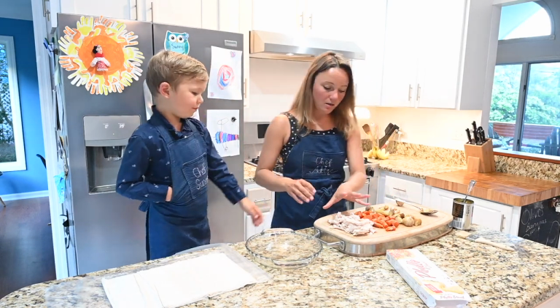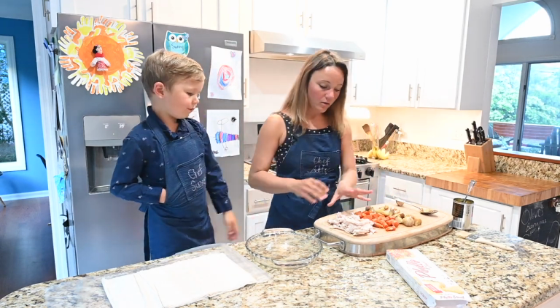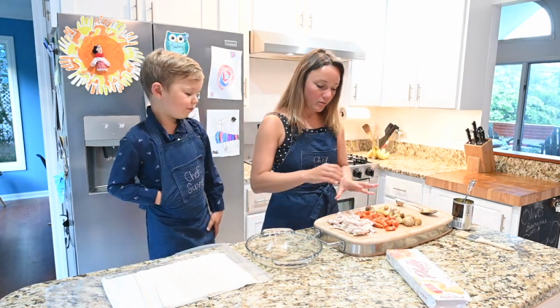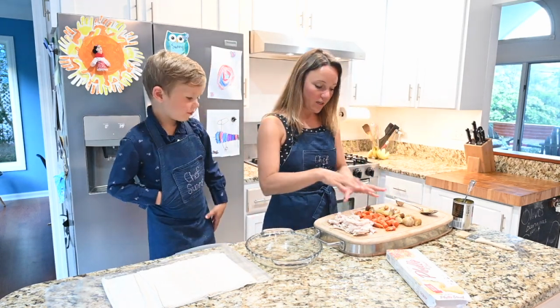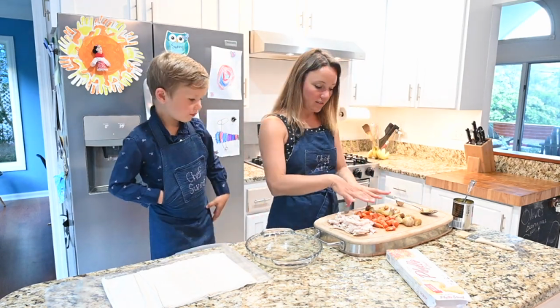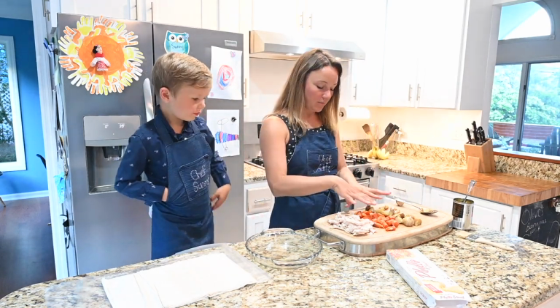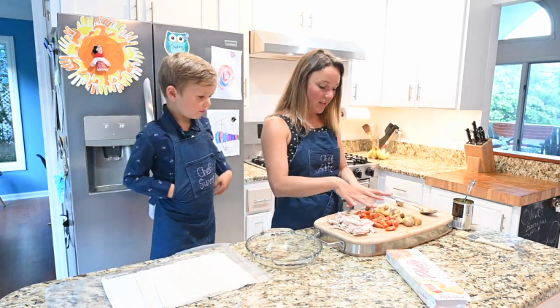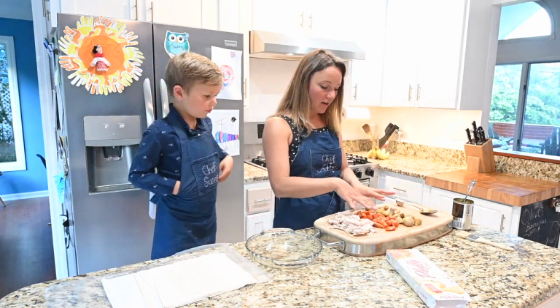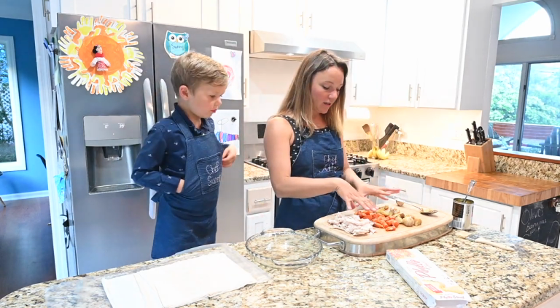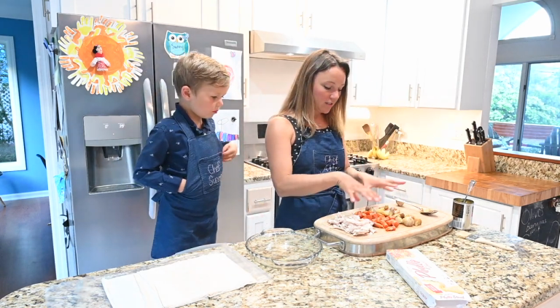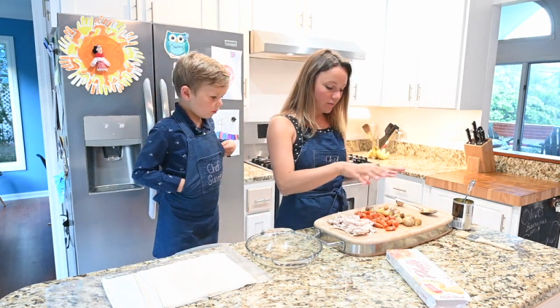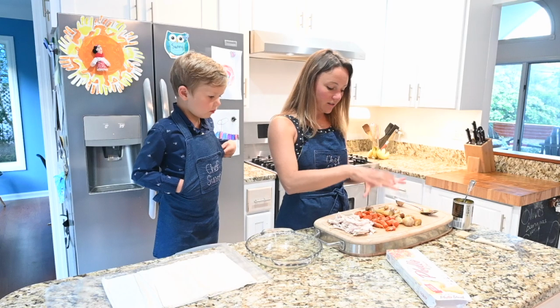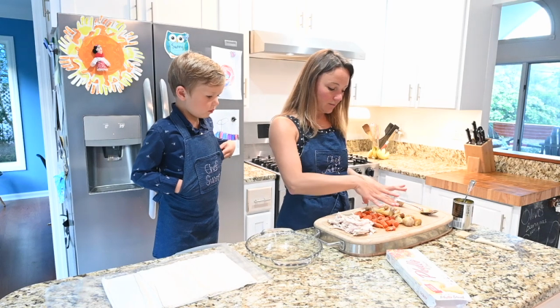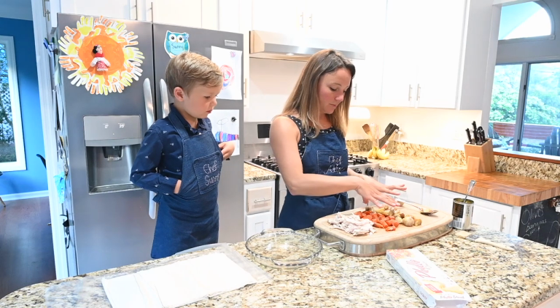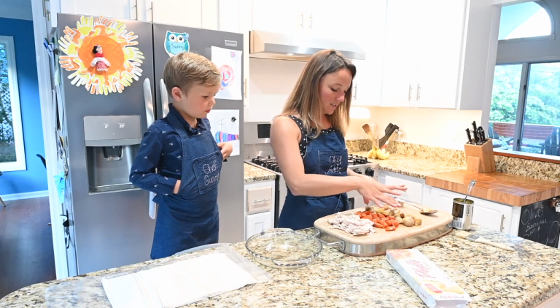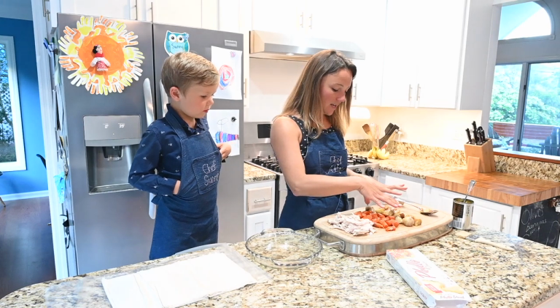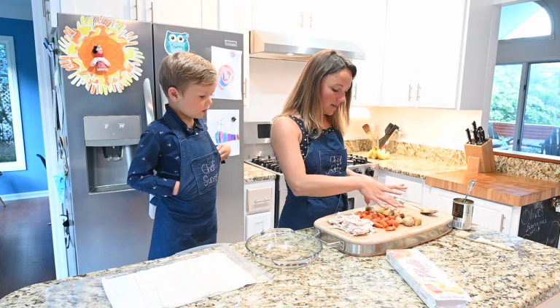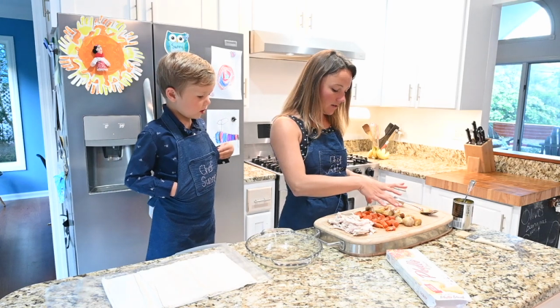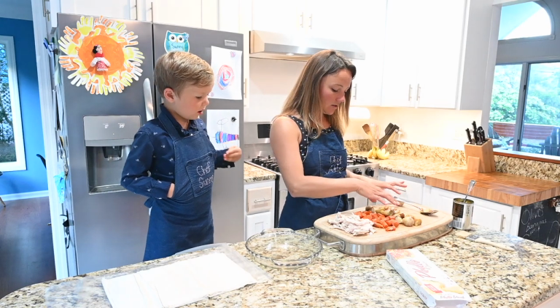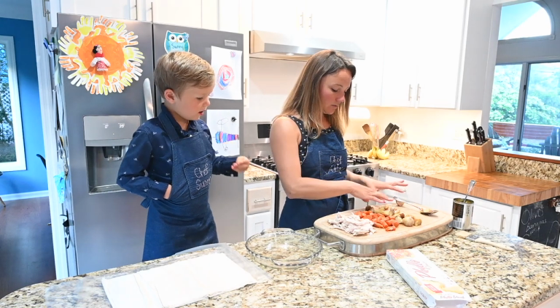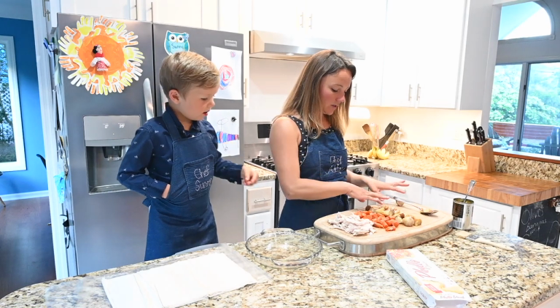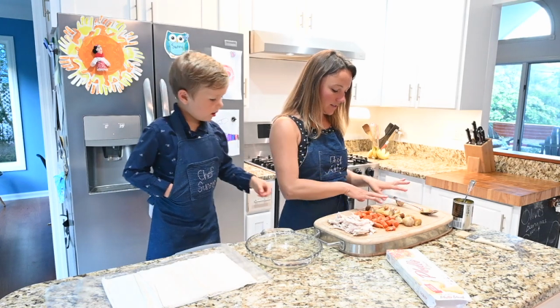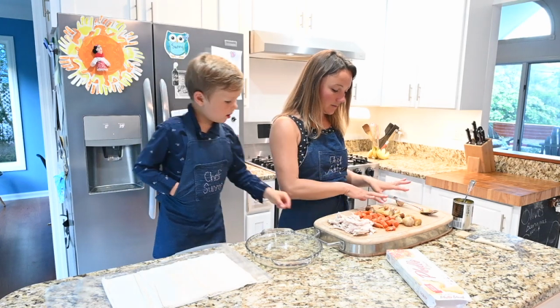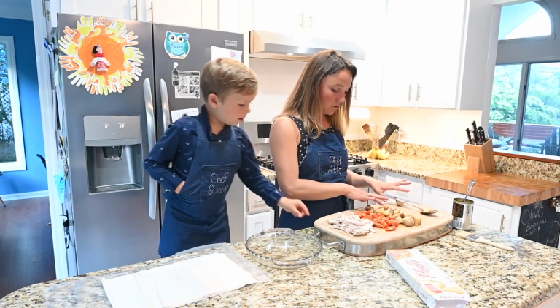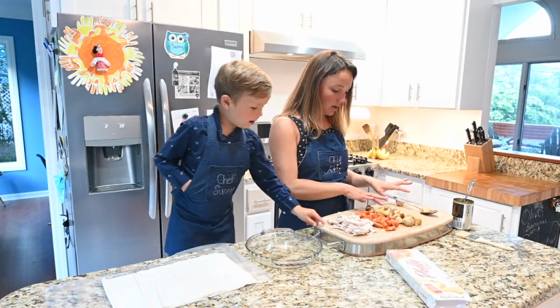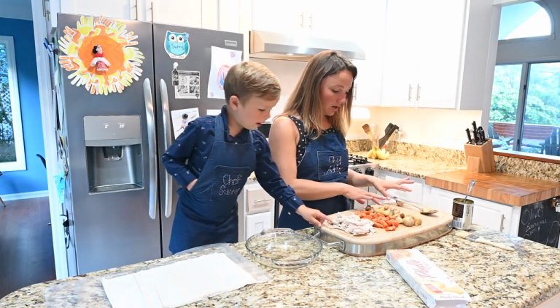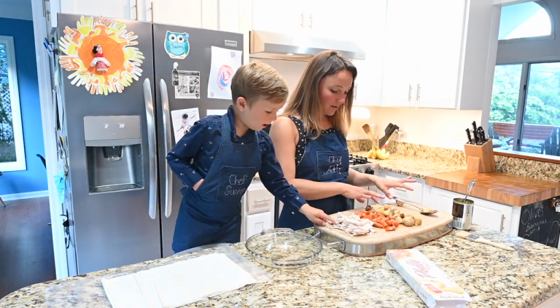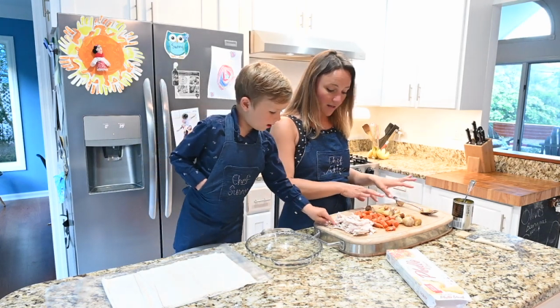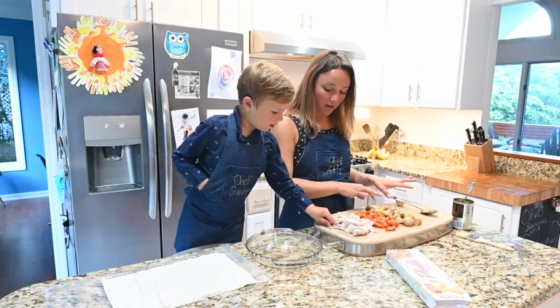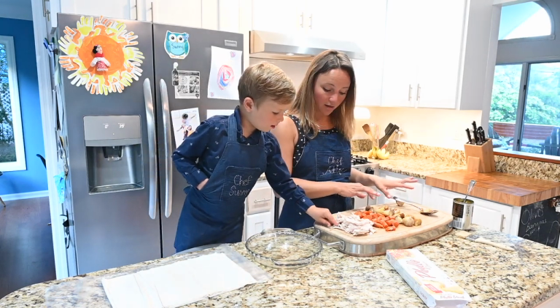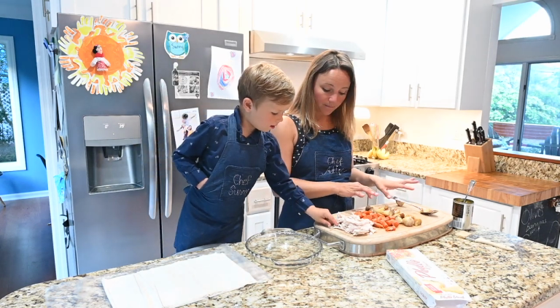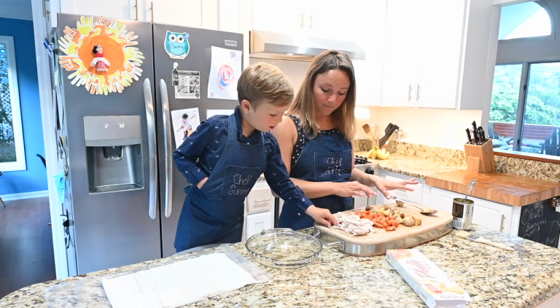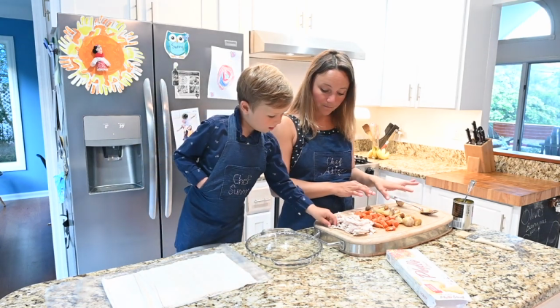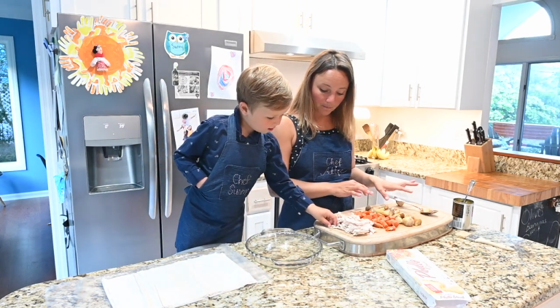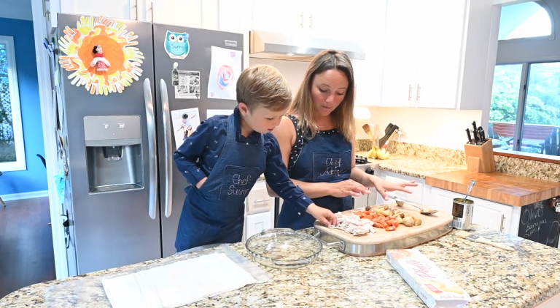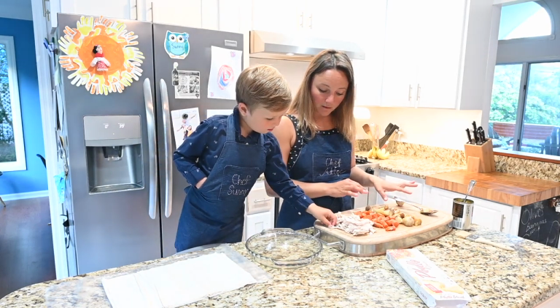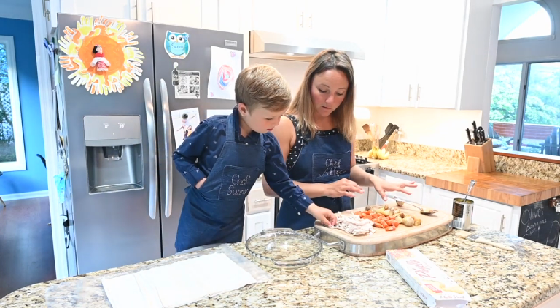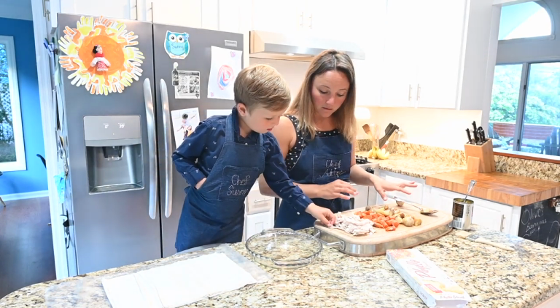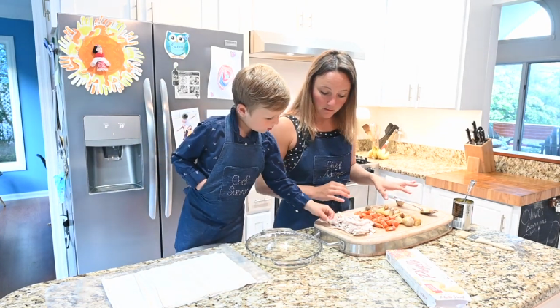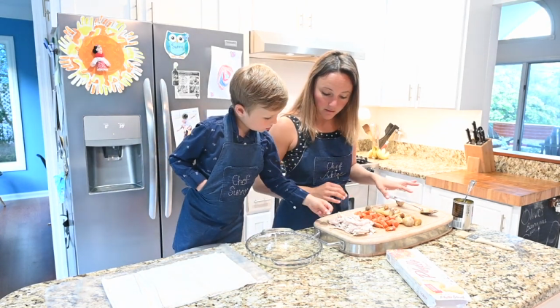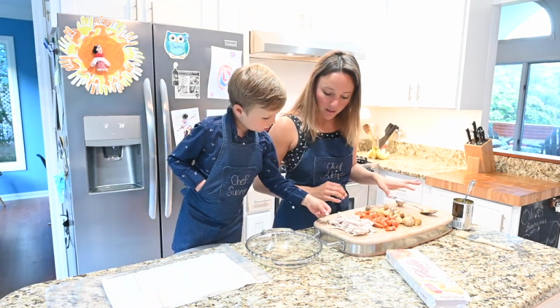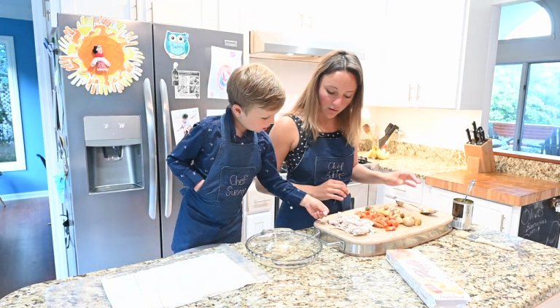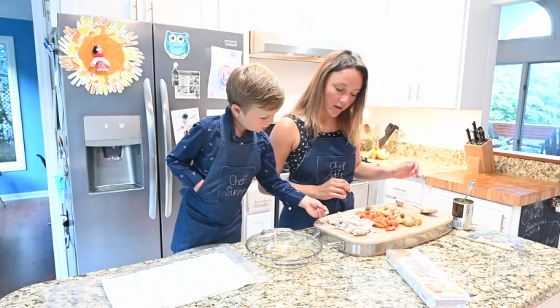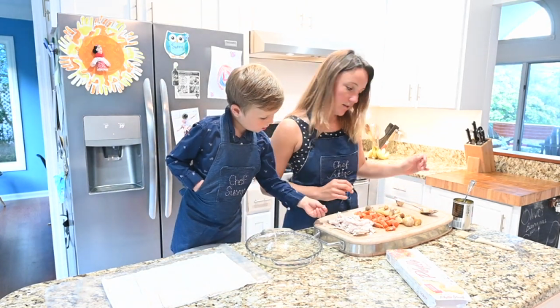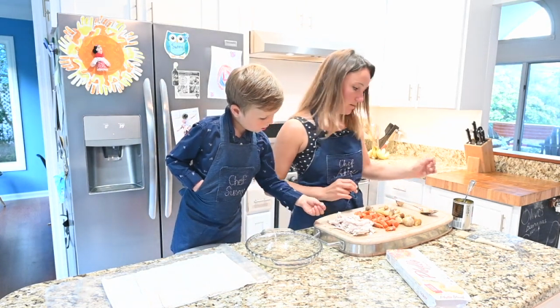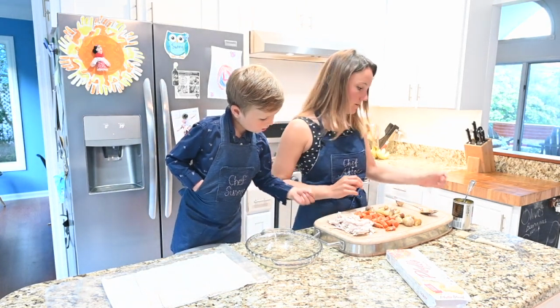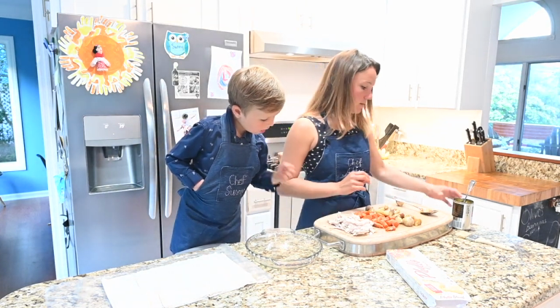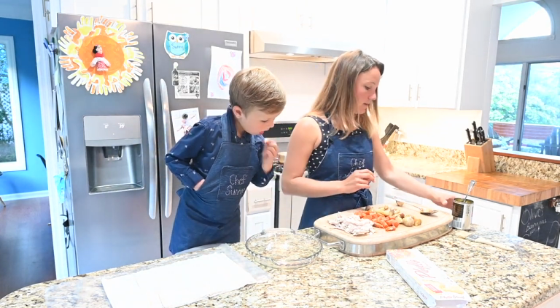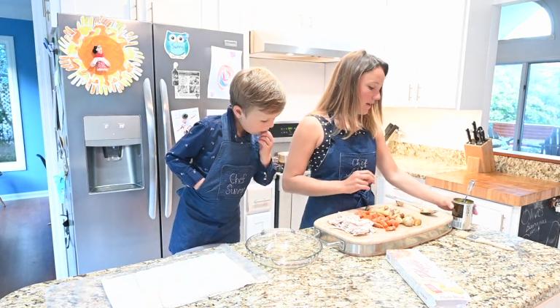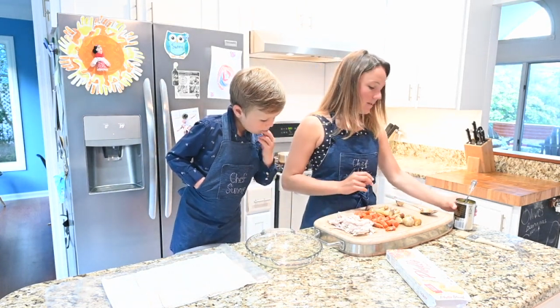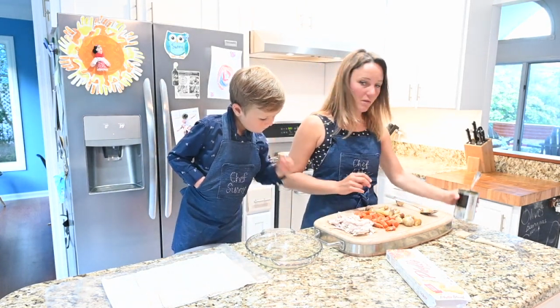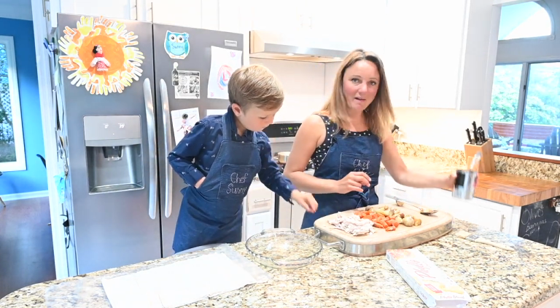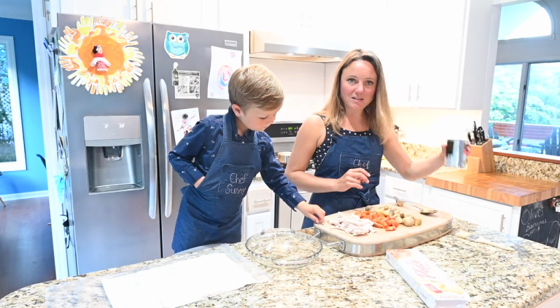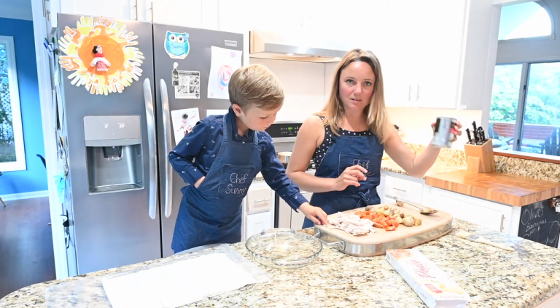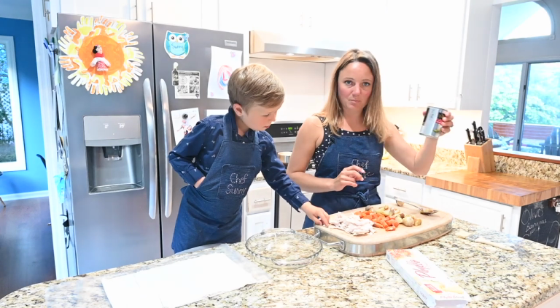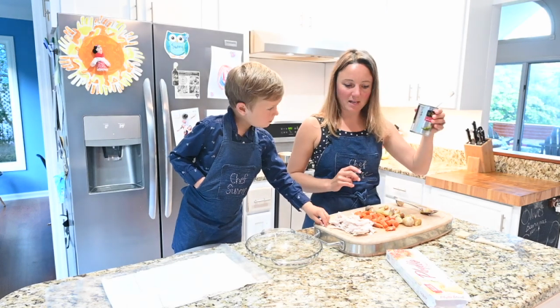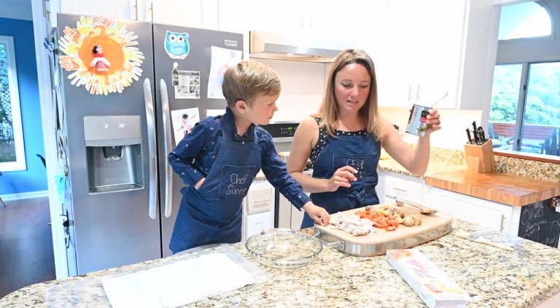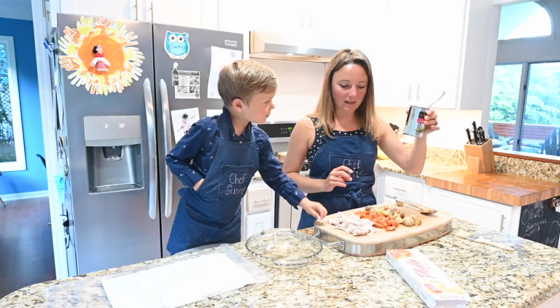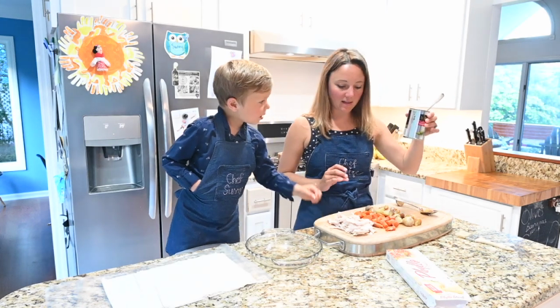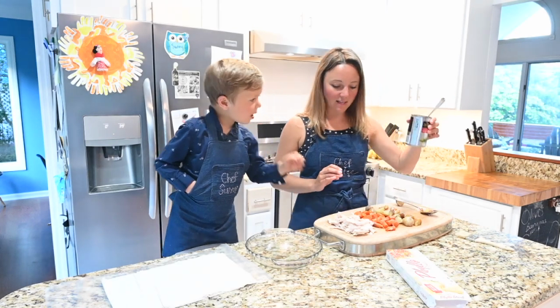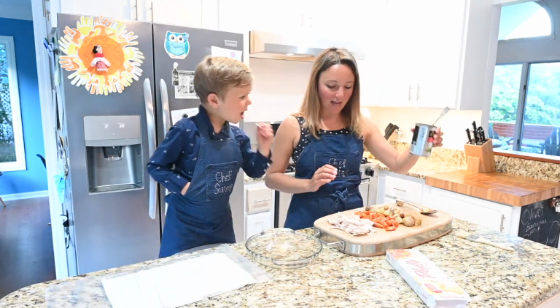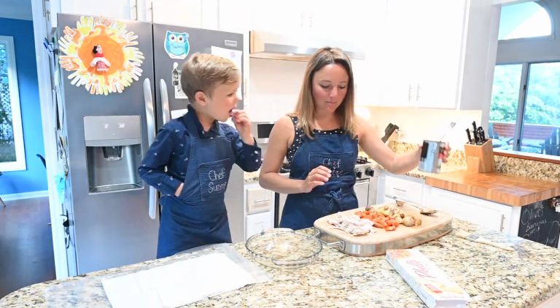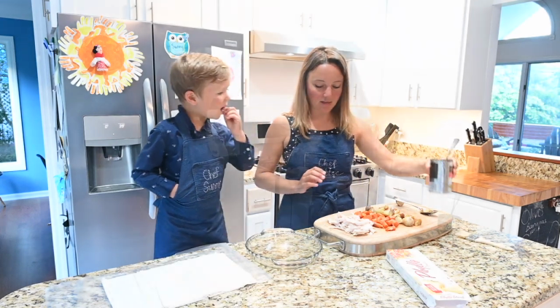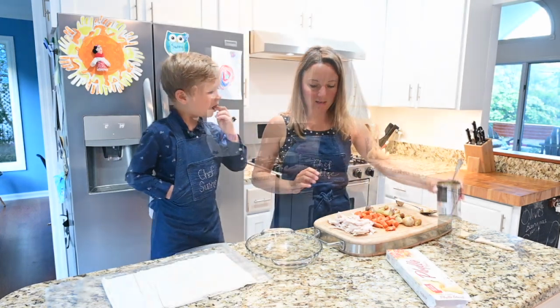We've got some carrots, some potatoes, some garlic, and then we've got some peas. I like to add peas.